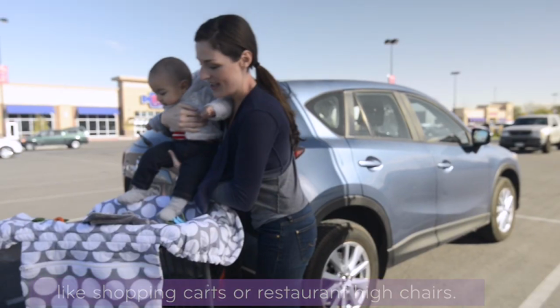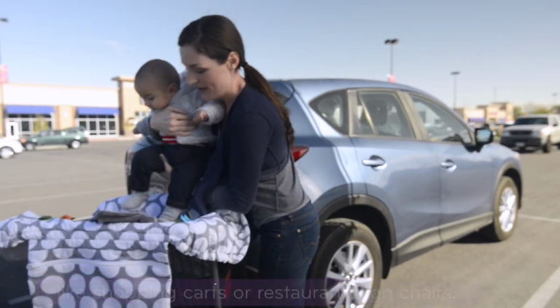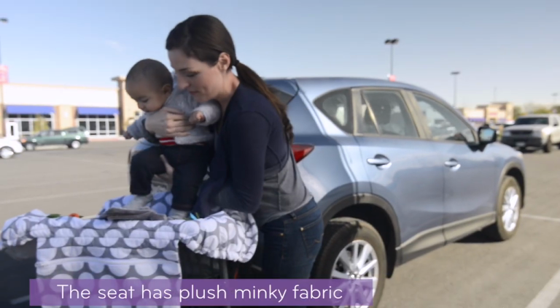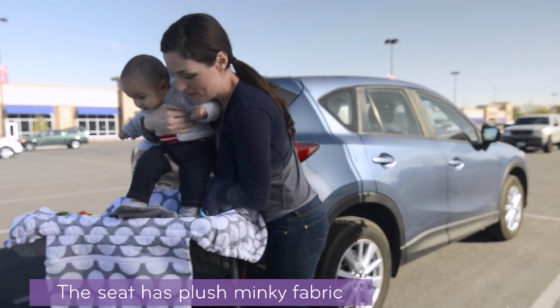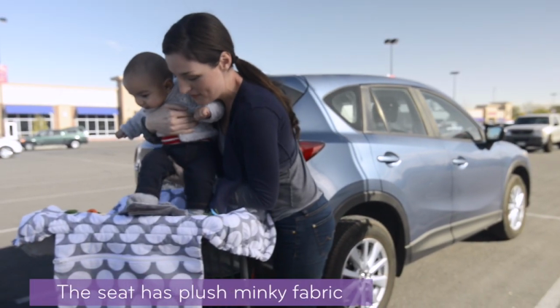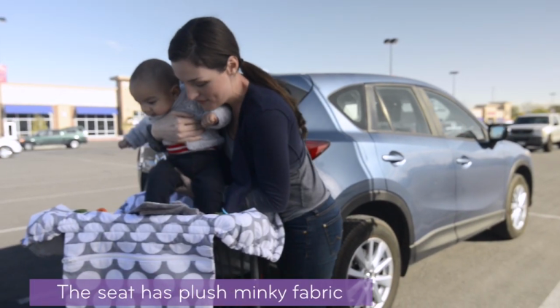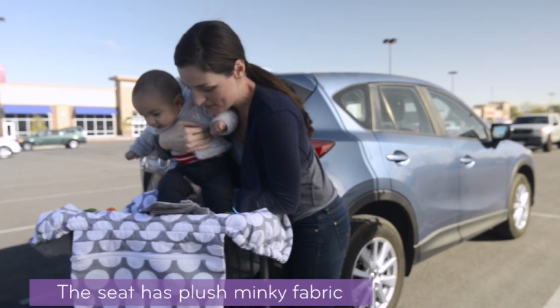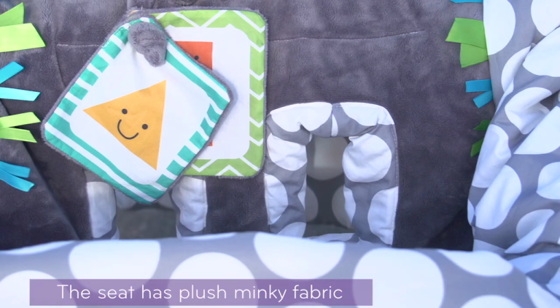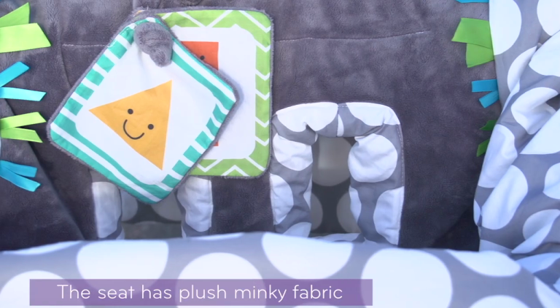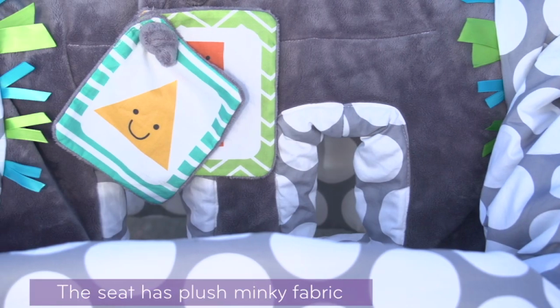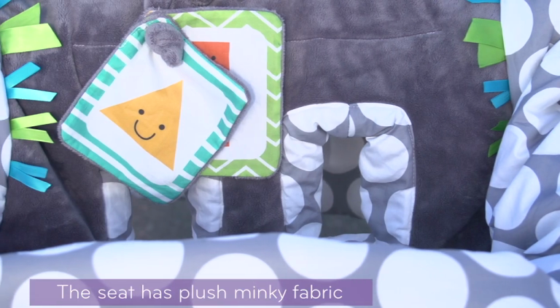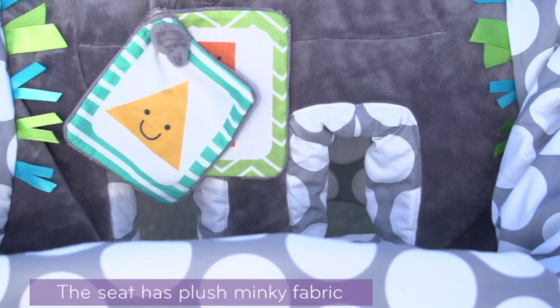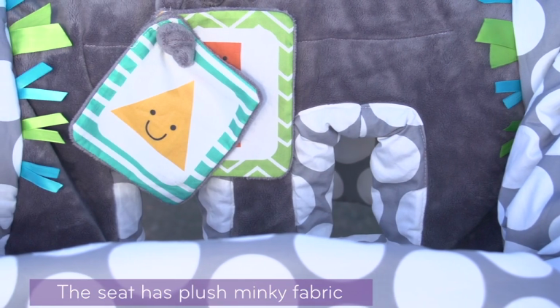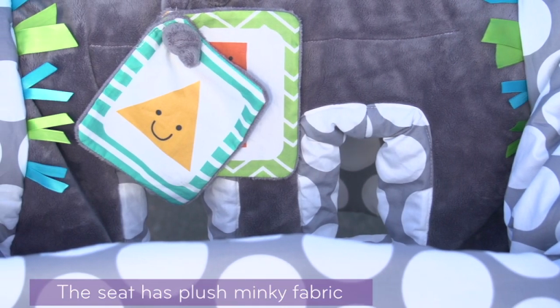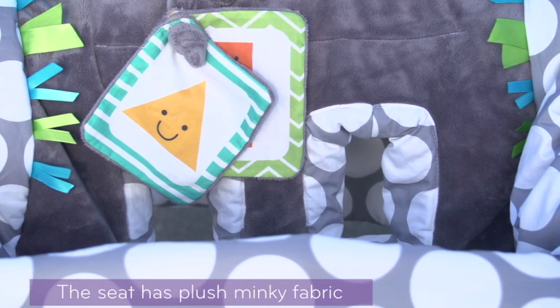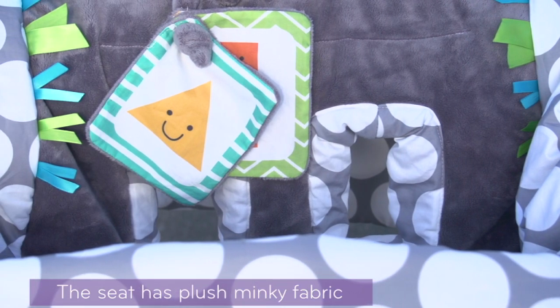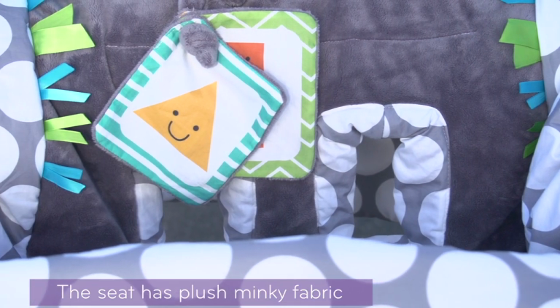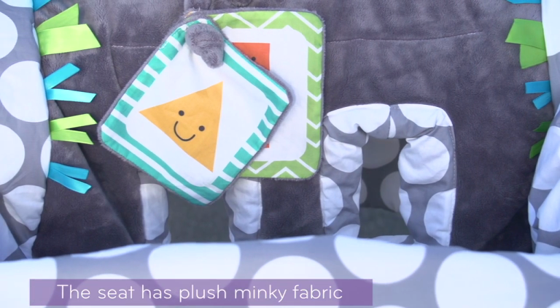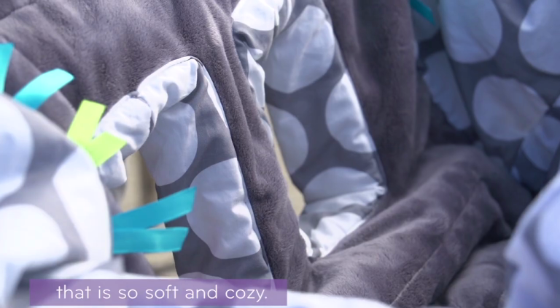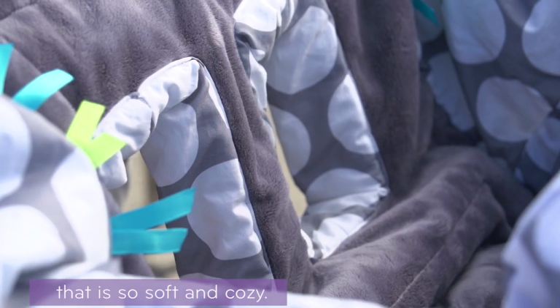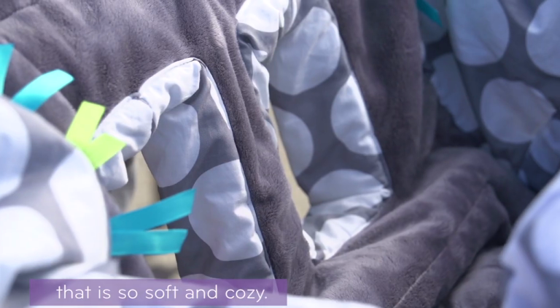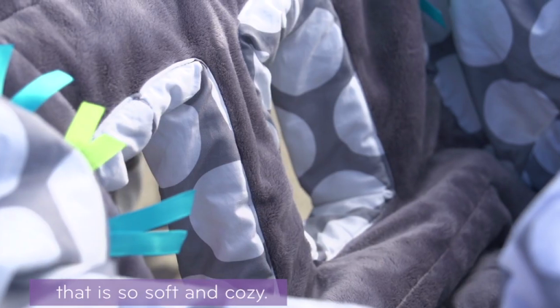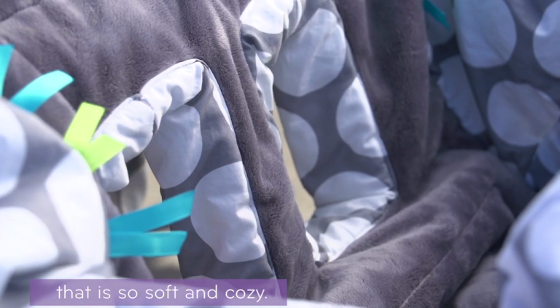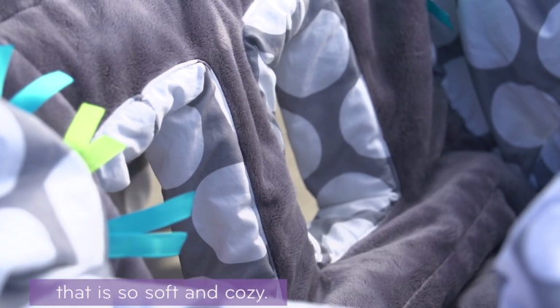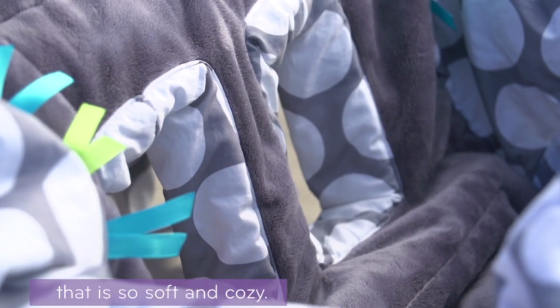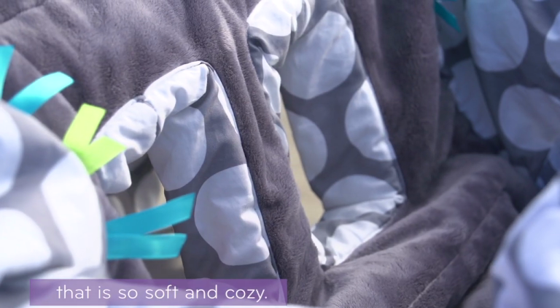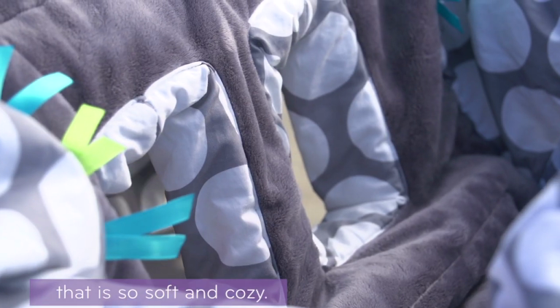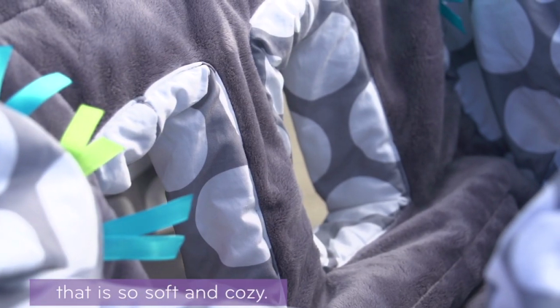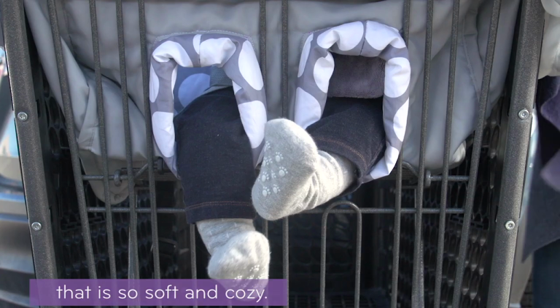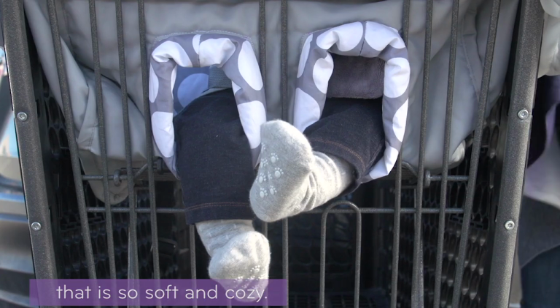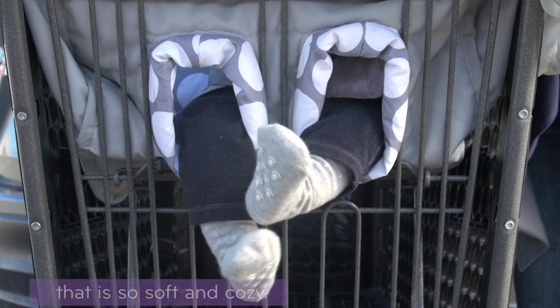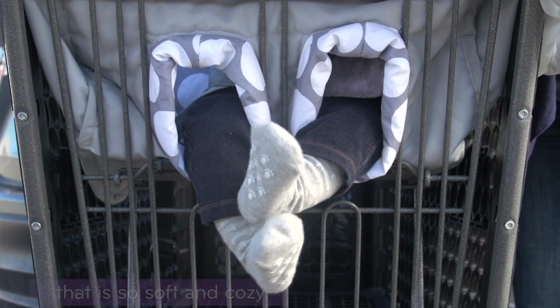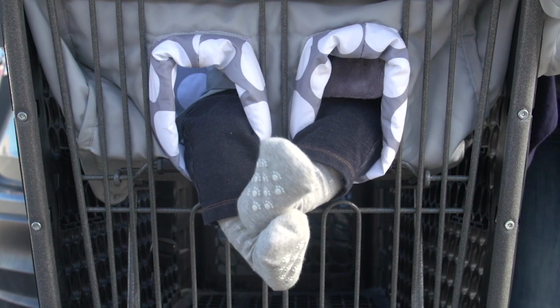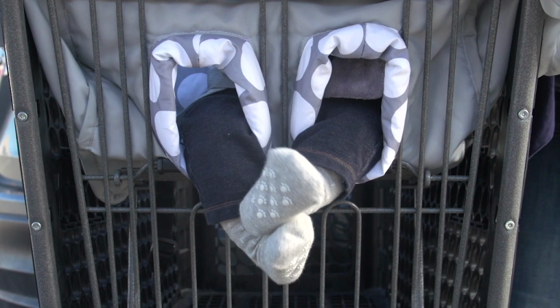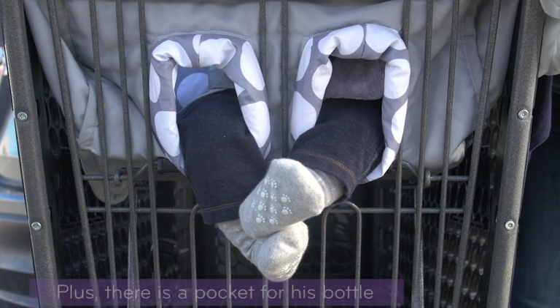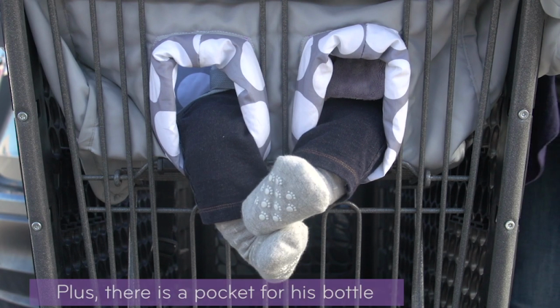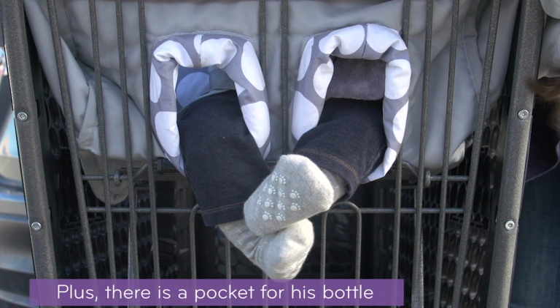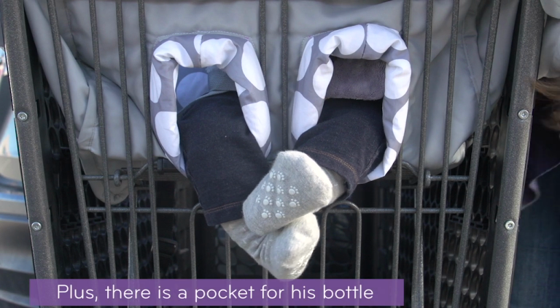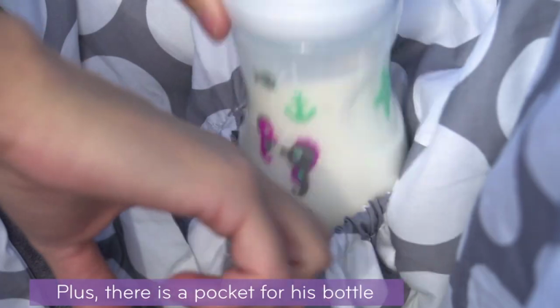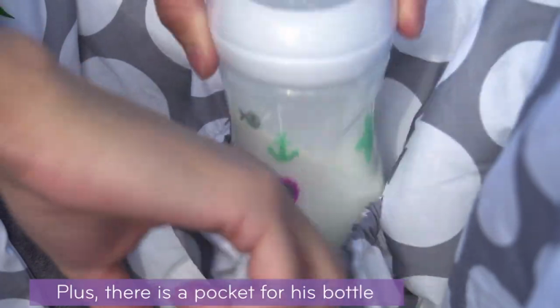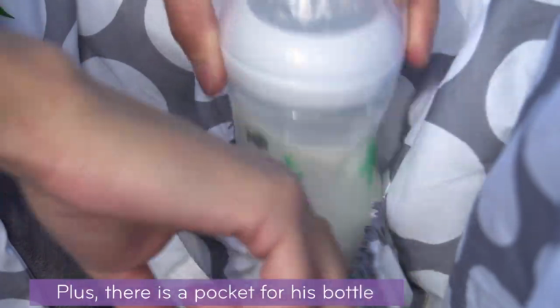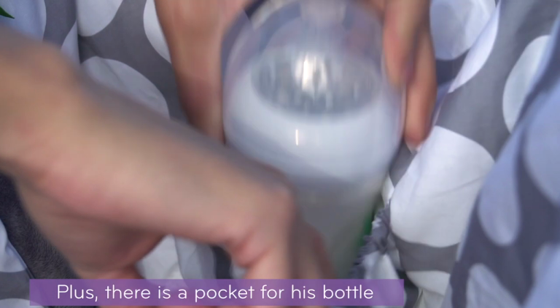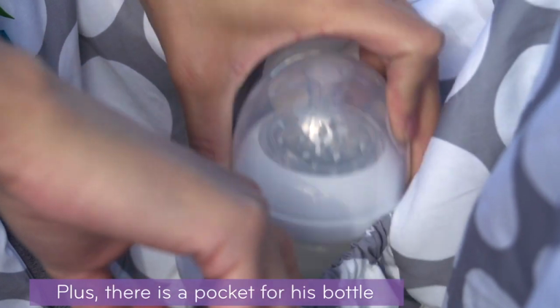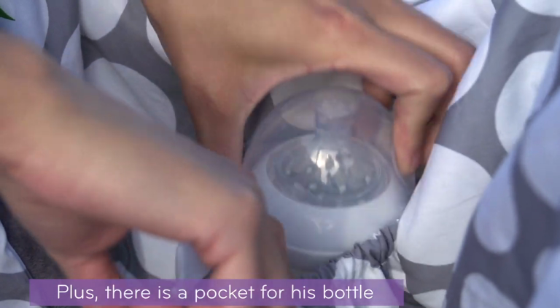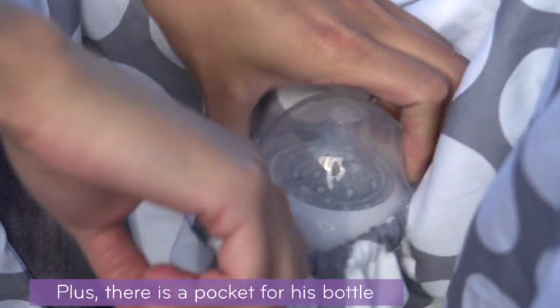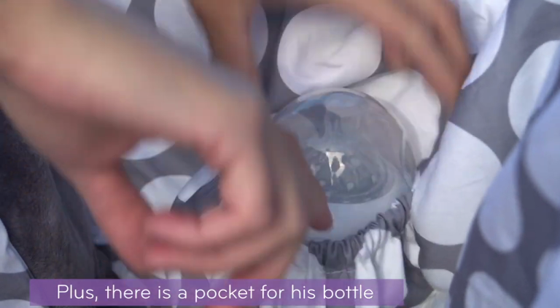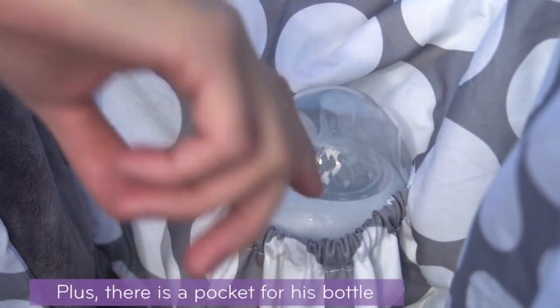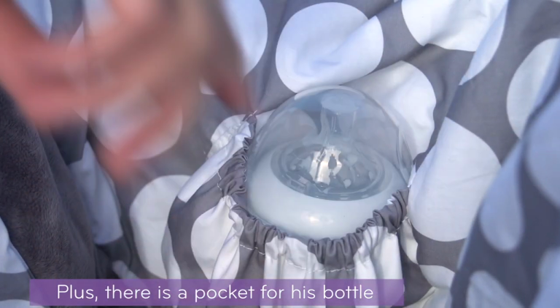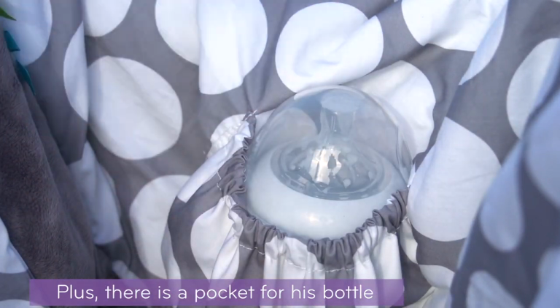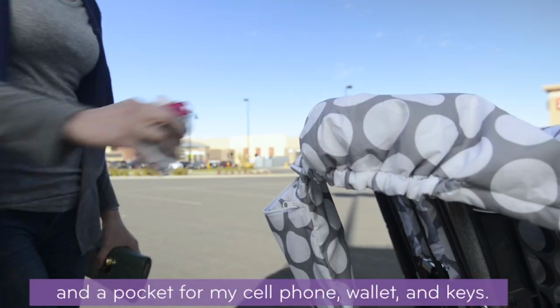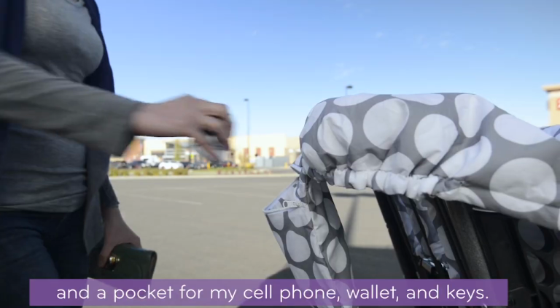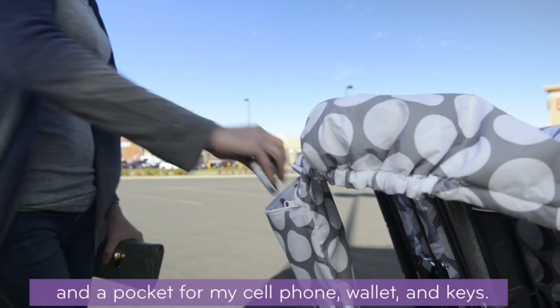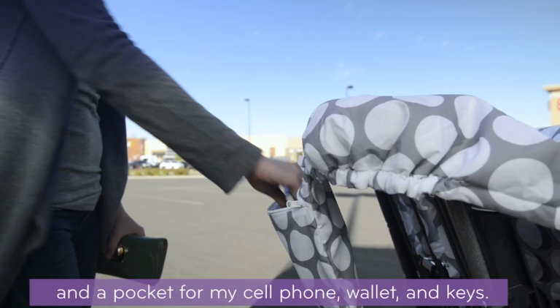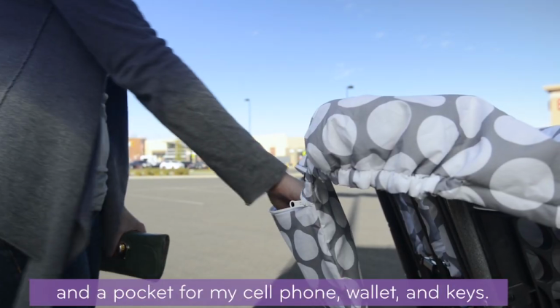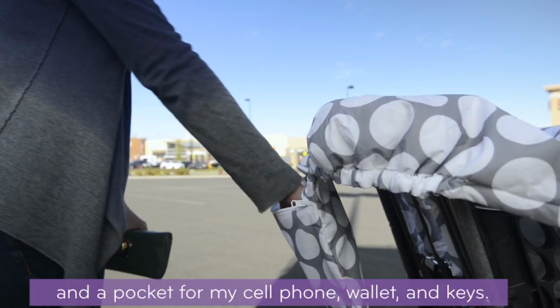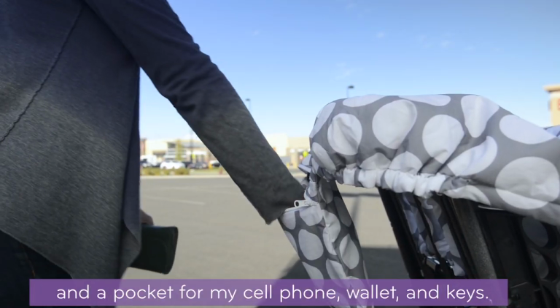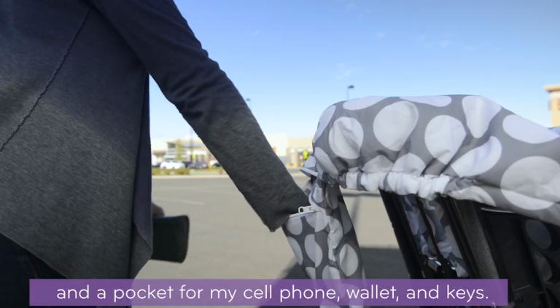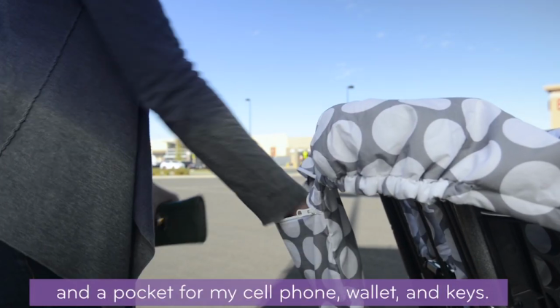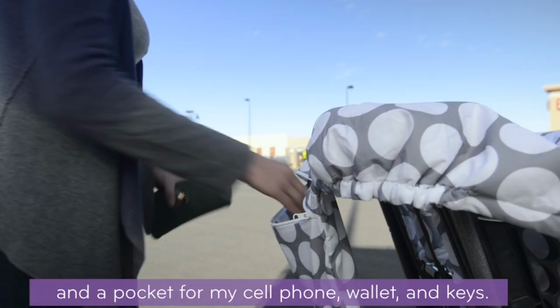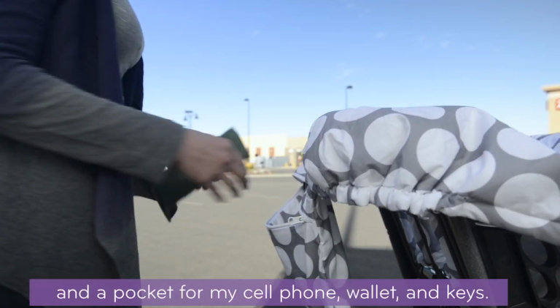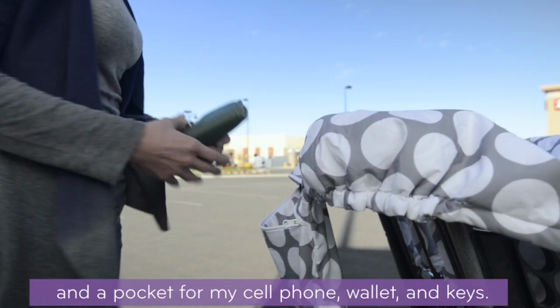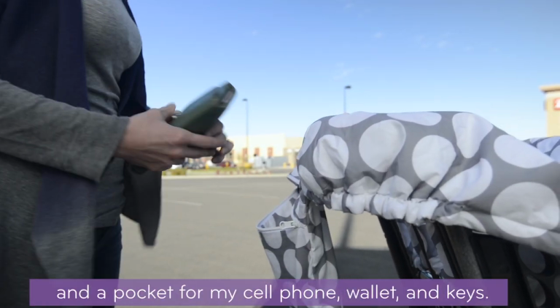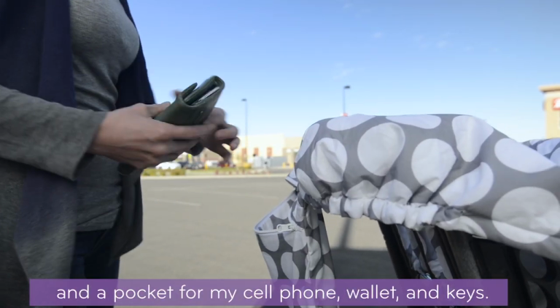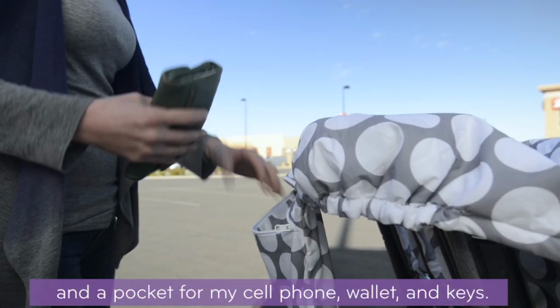The seat has plush minky fabric that is so soft and cozy. Plus there's a pocket for his bottle and a pocket for my cell phone, wallet, and keys.